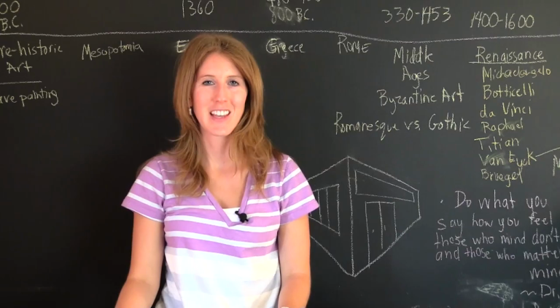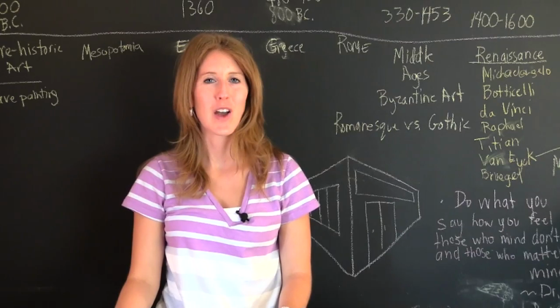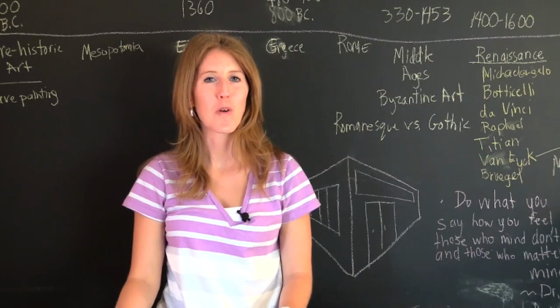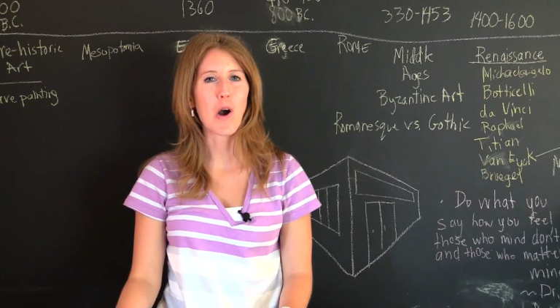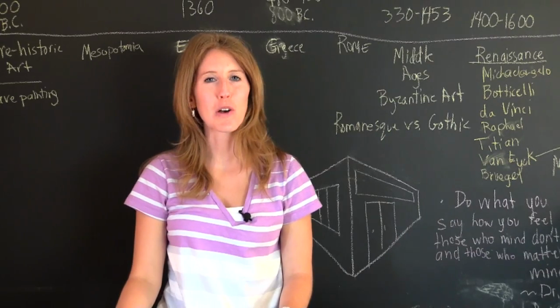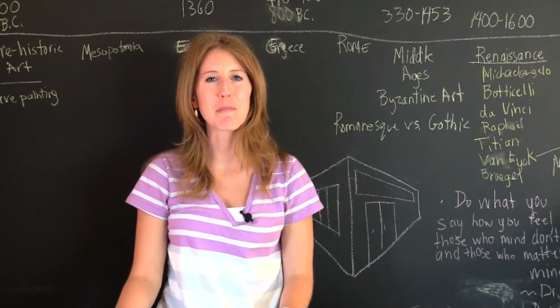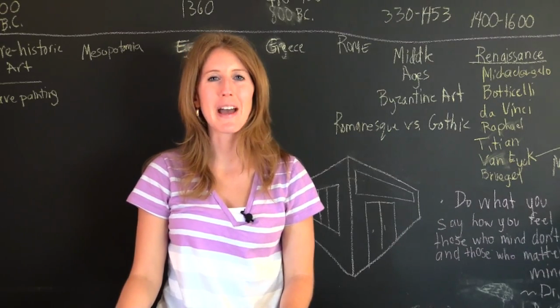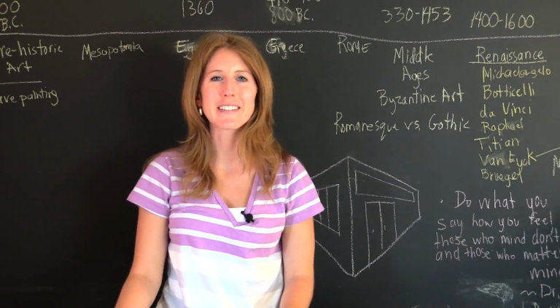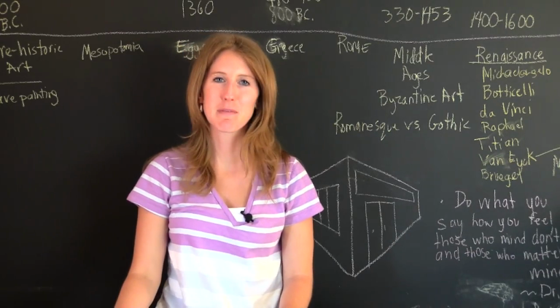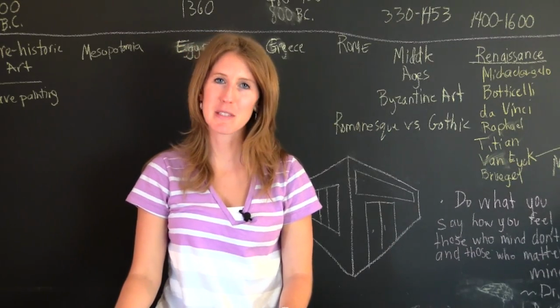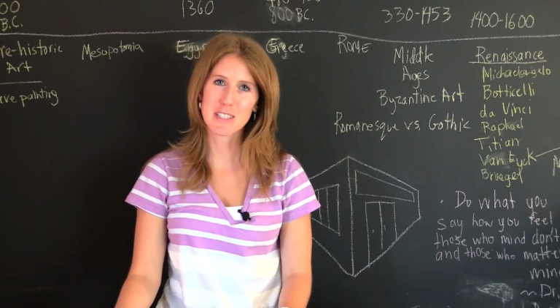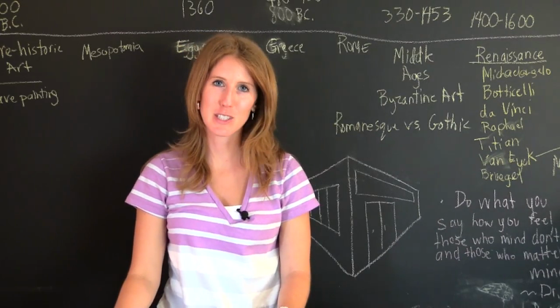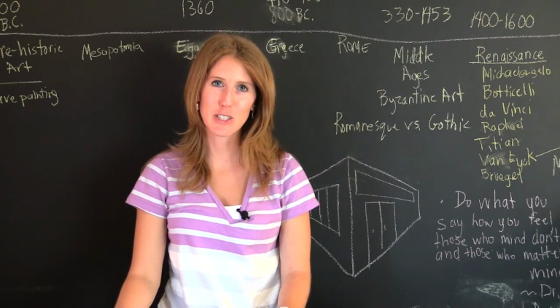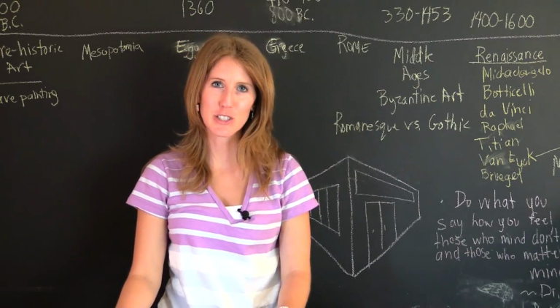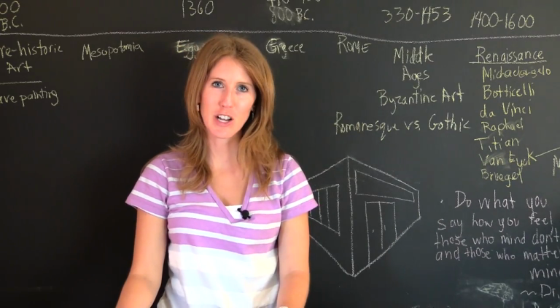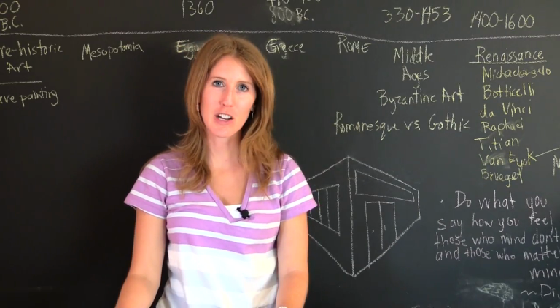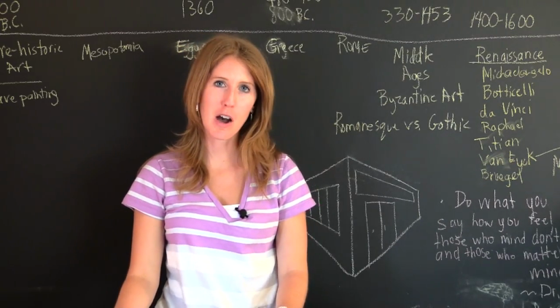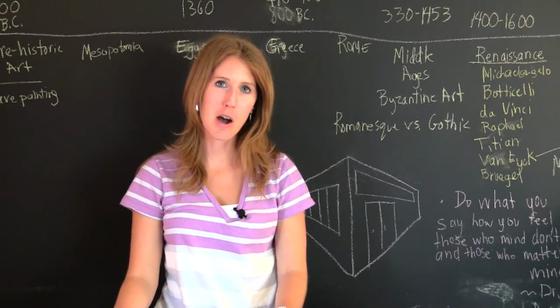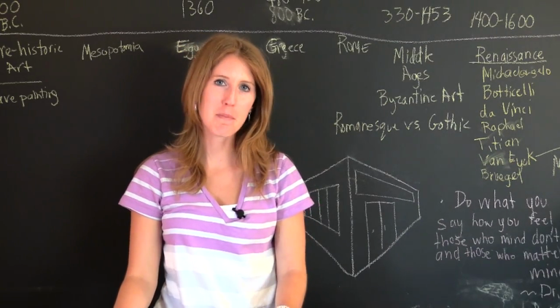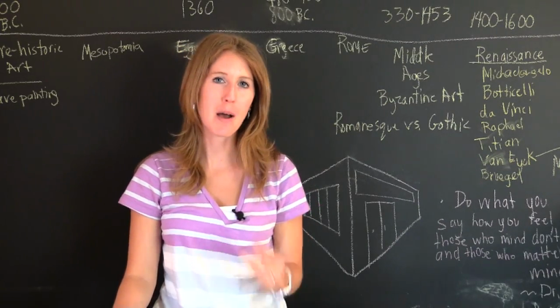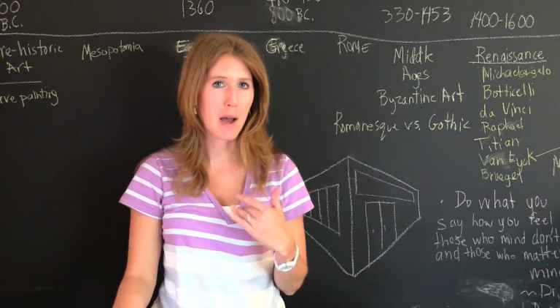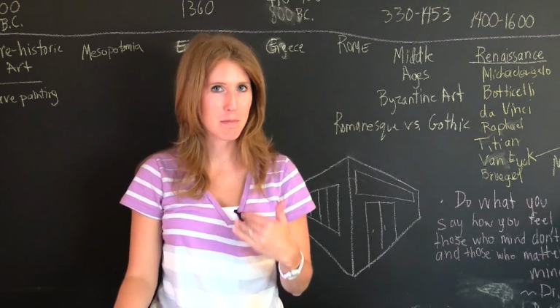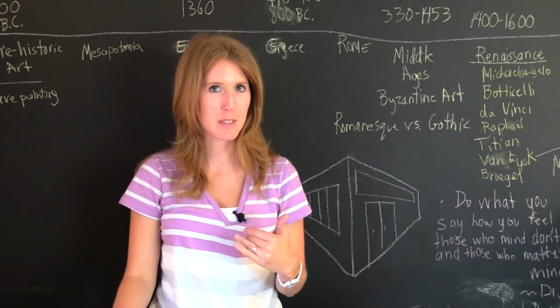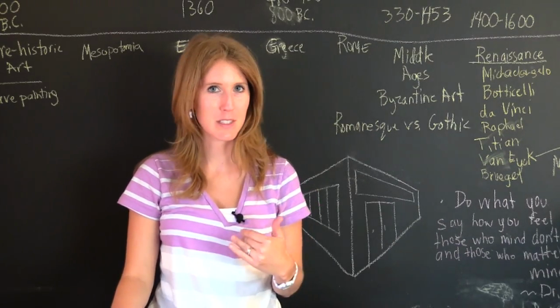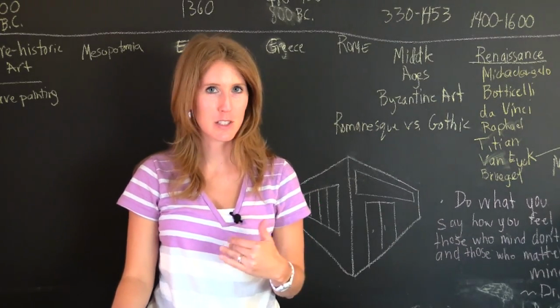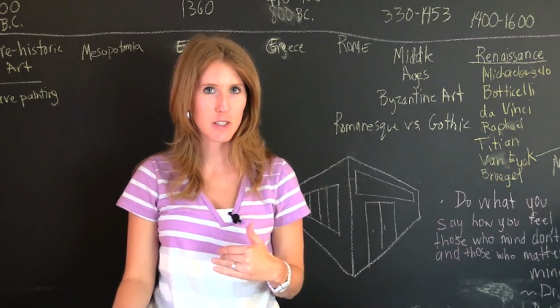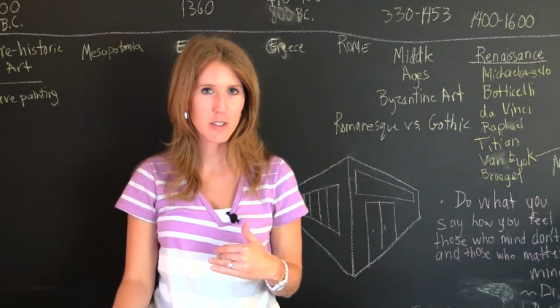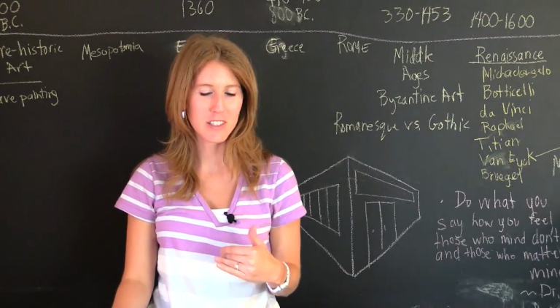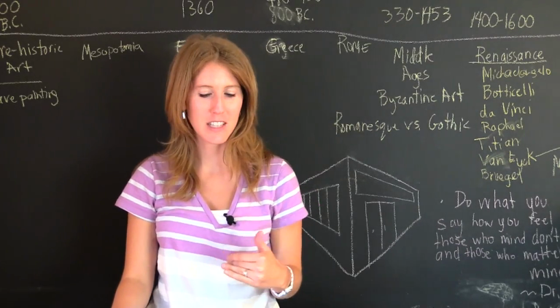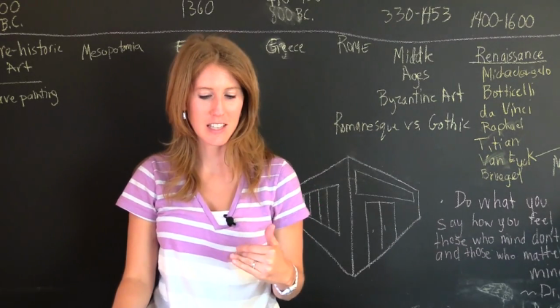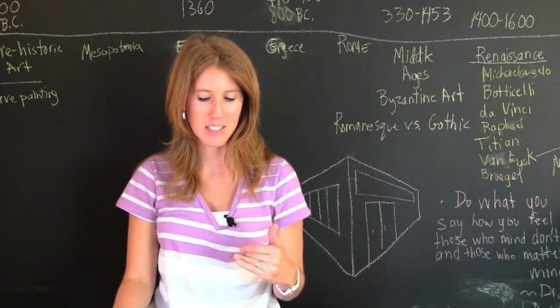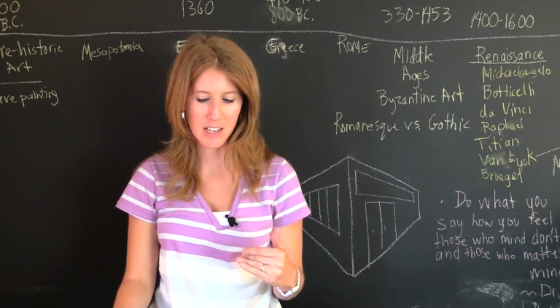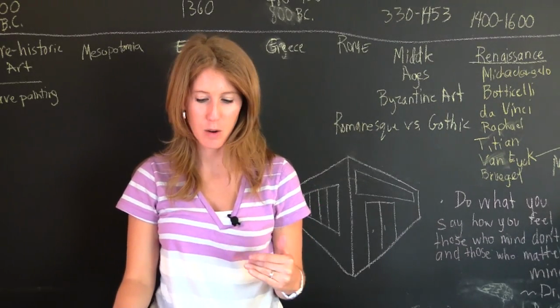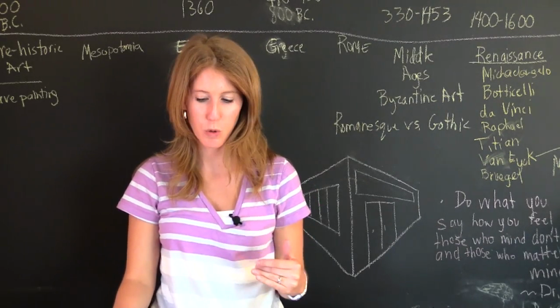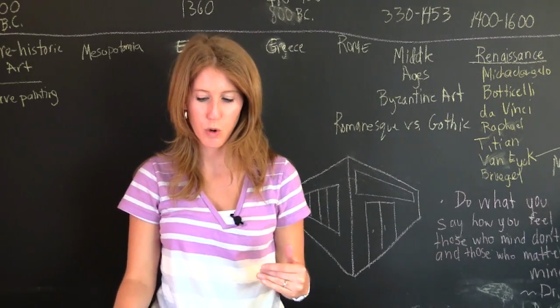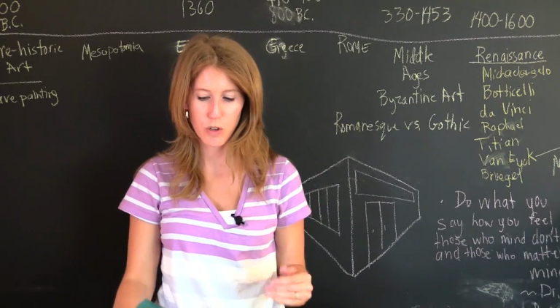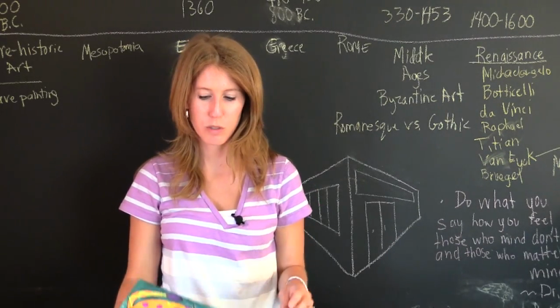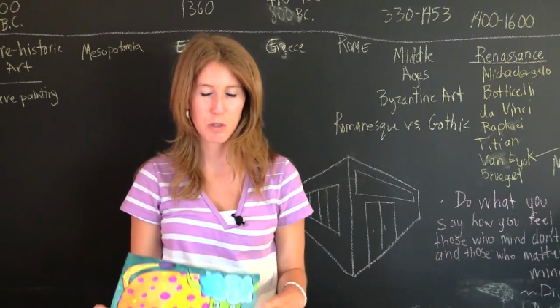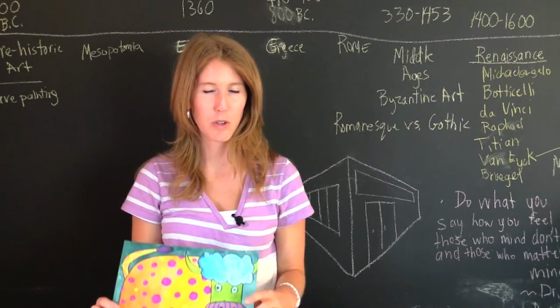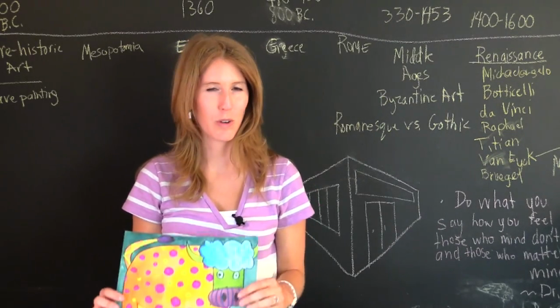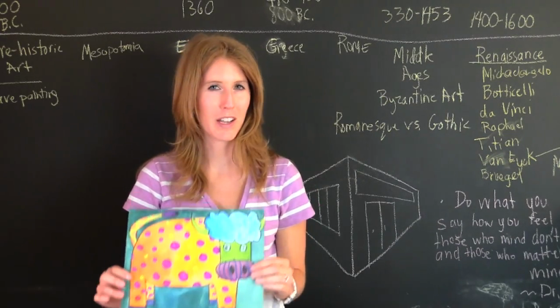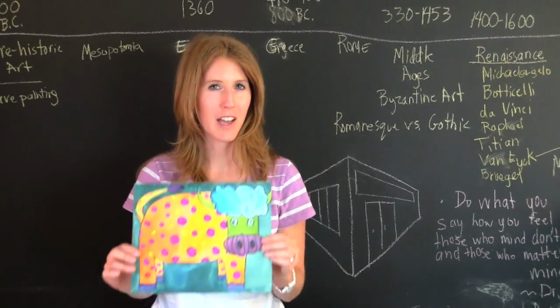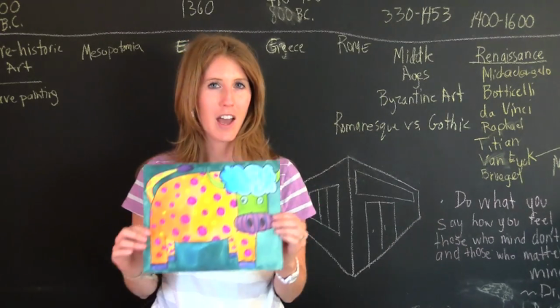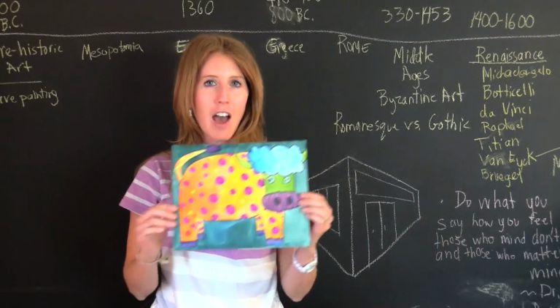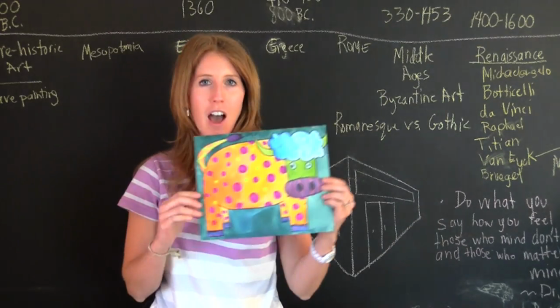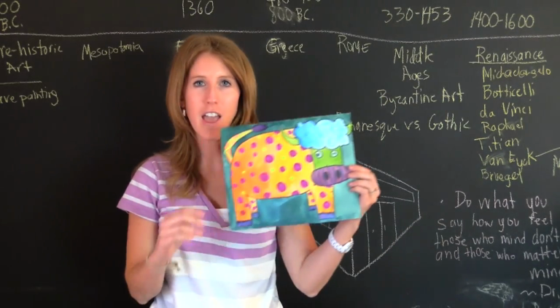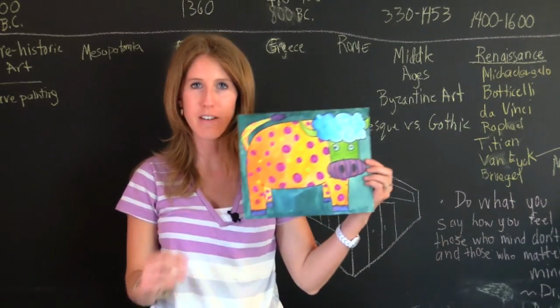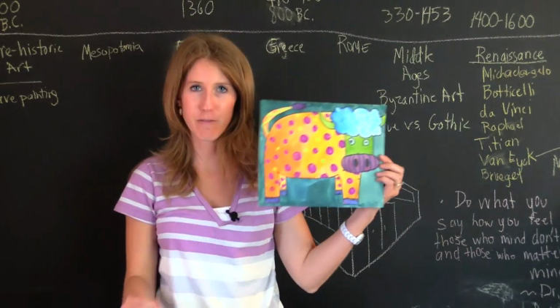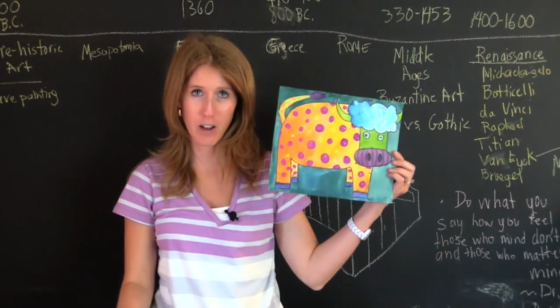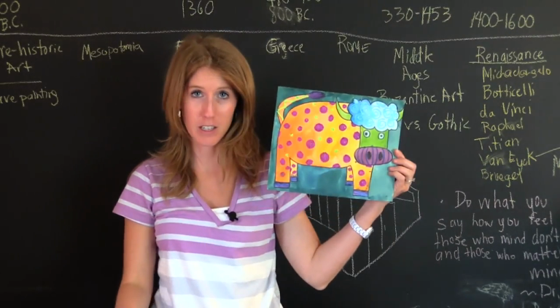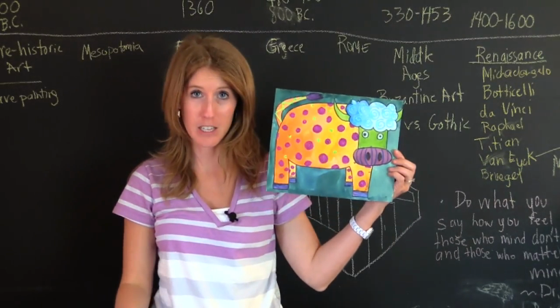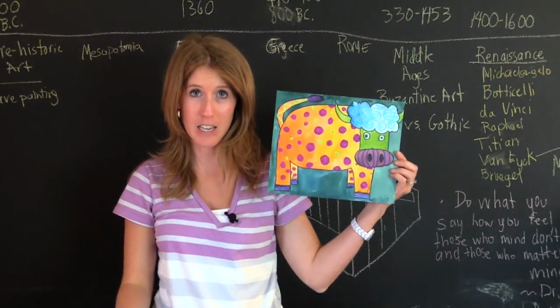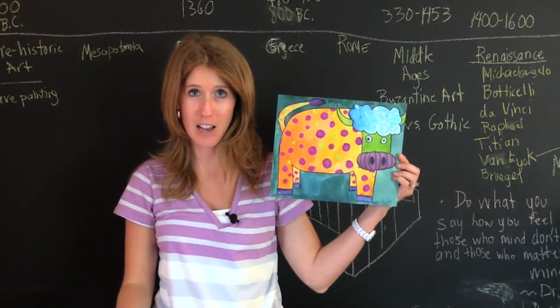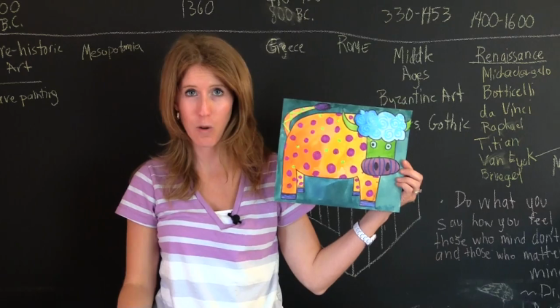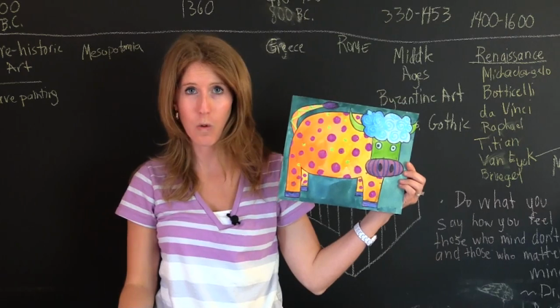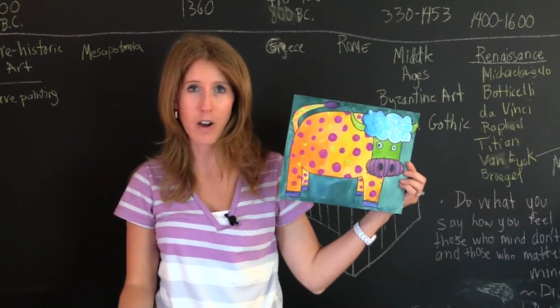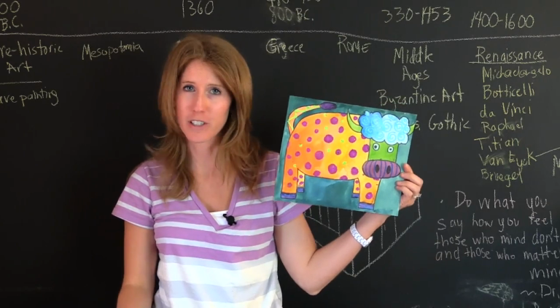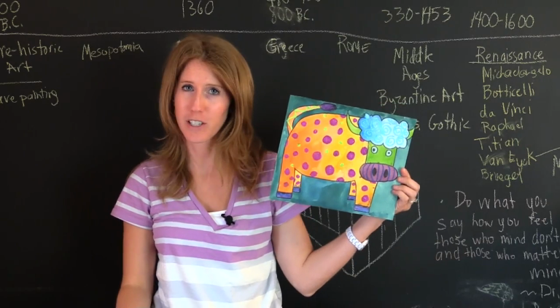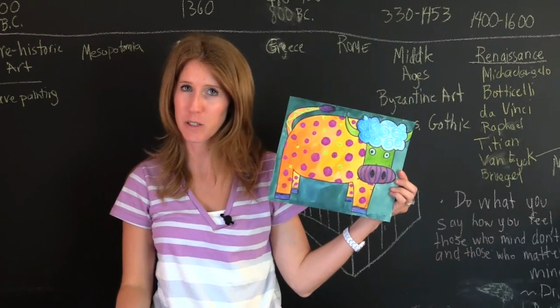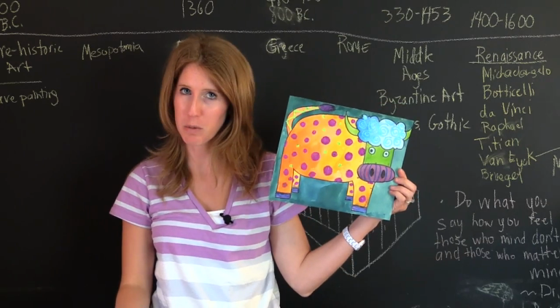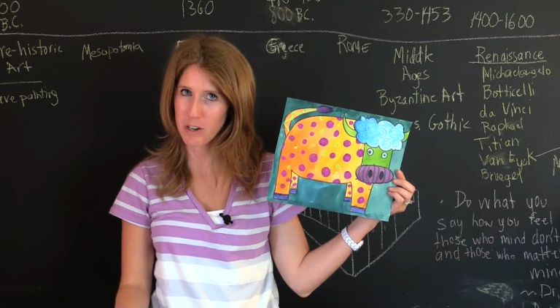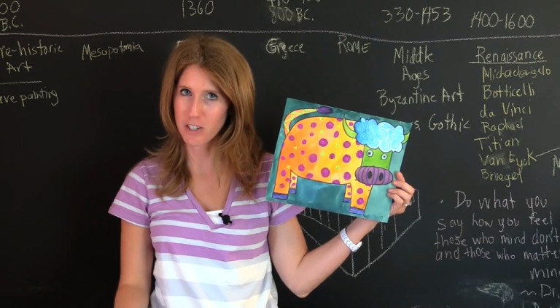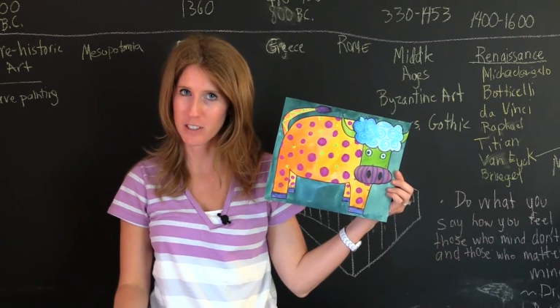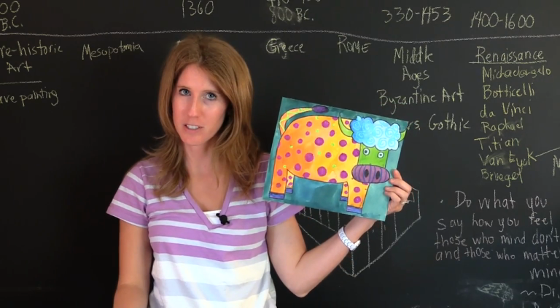Welcome back to mrsdukes.com. I'm Mrs. Dukes and today we're going to be doing a funky cow watercolor project.